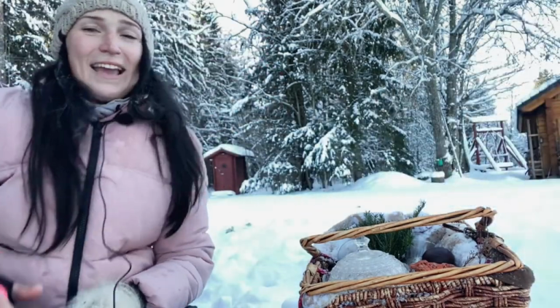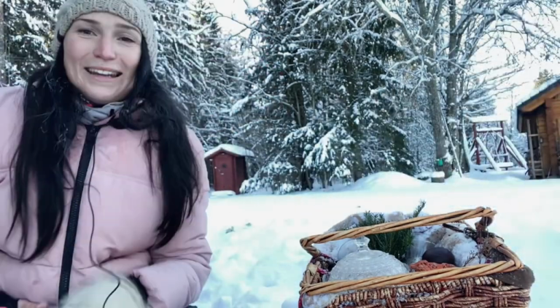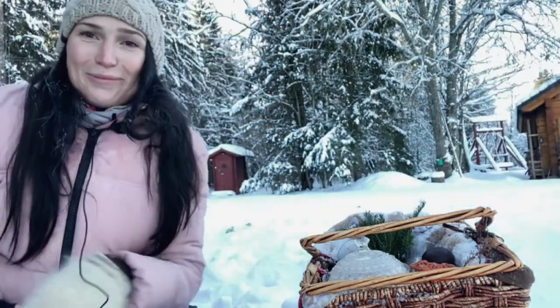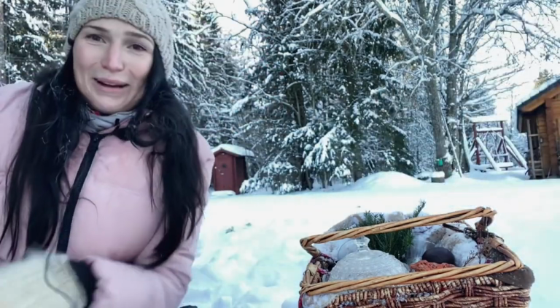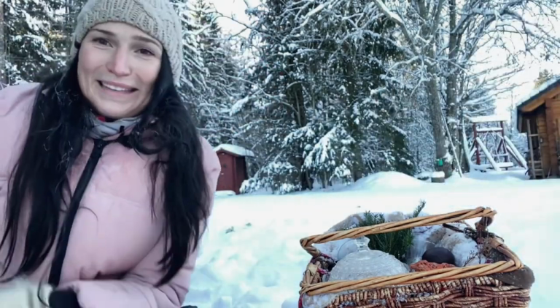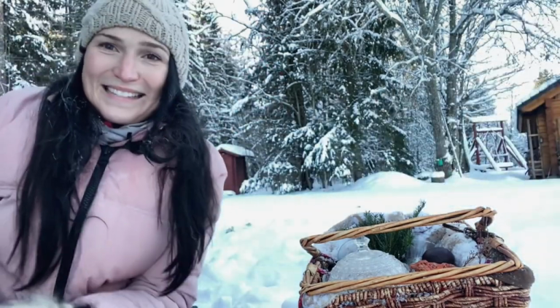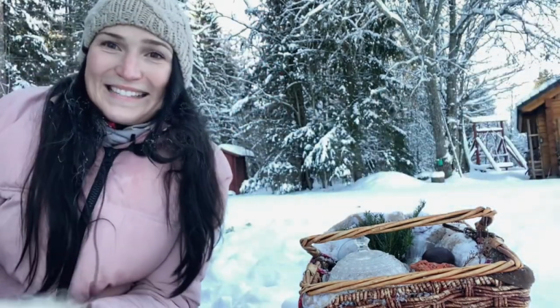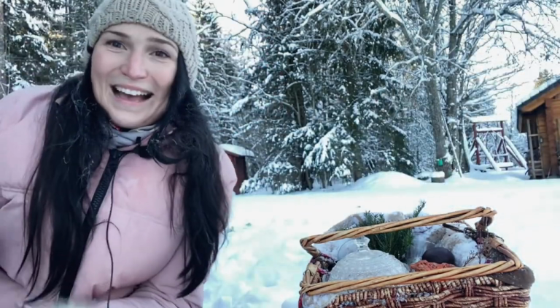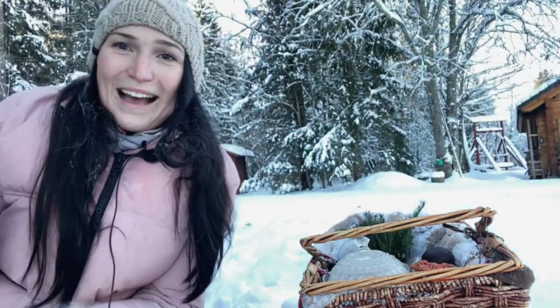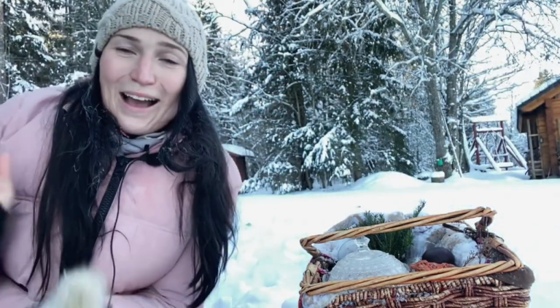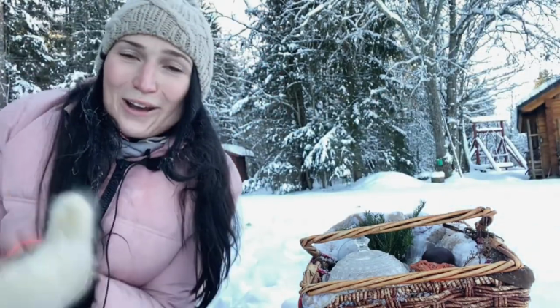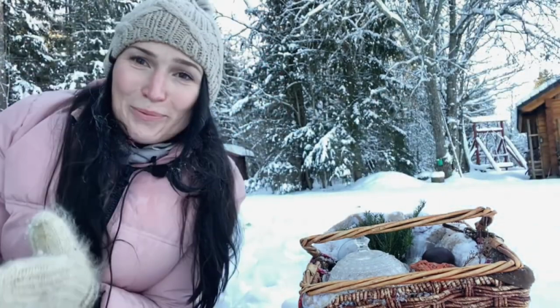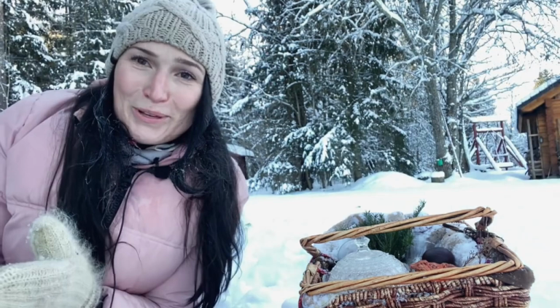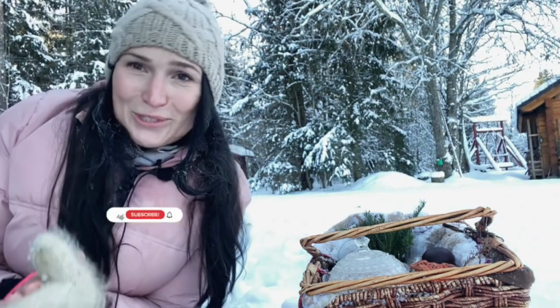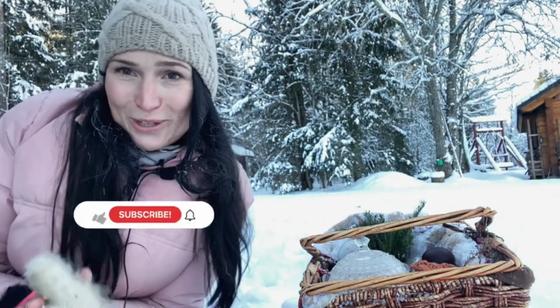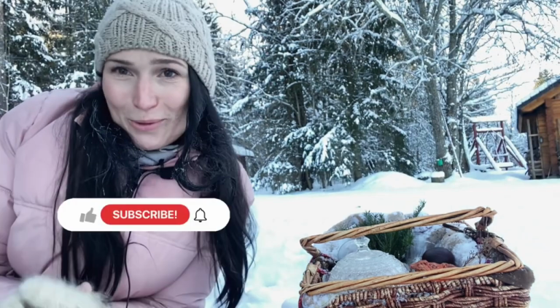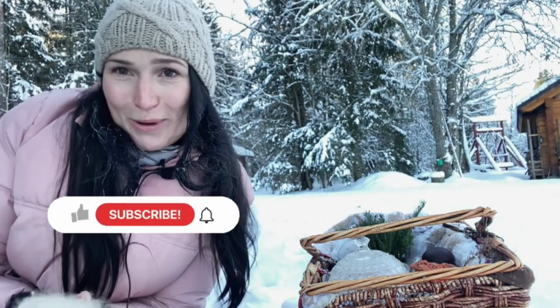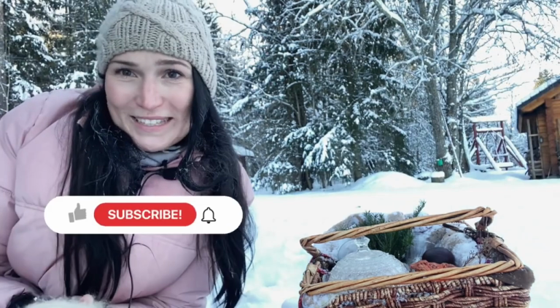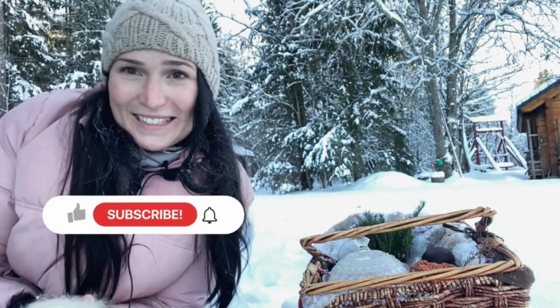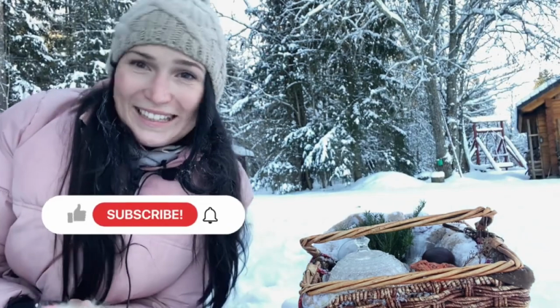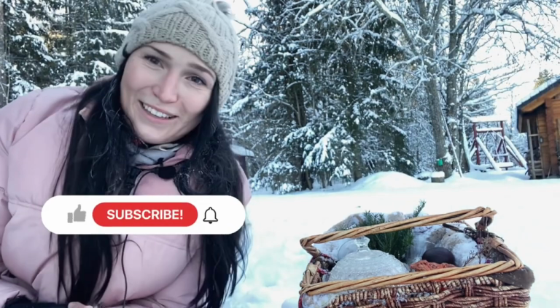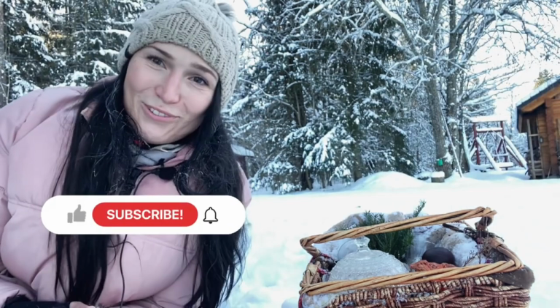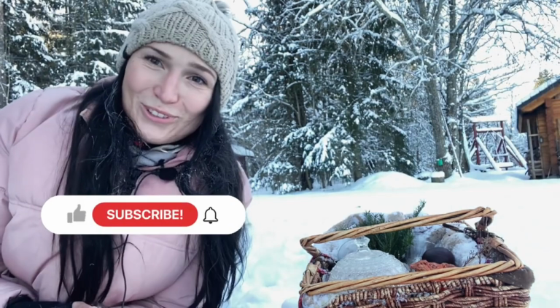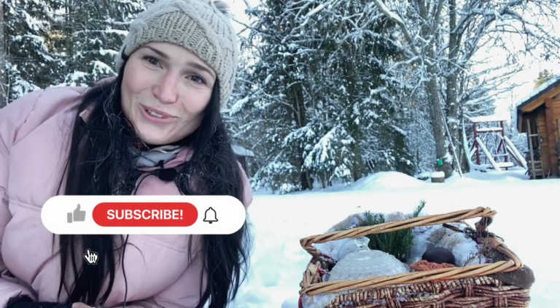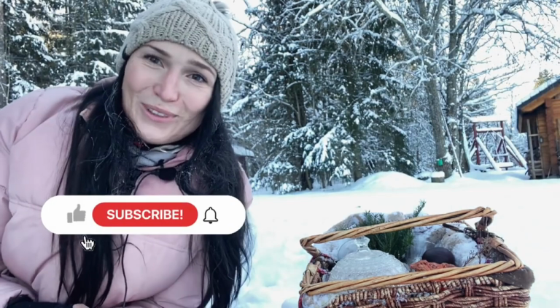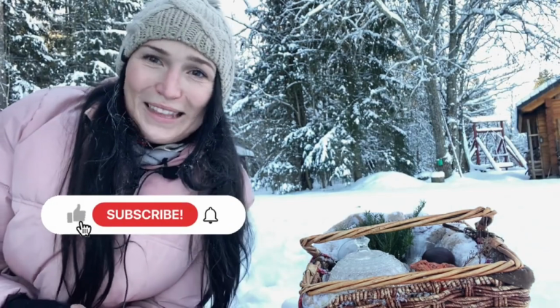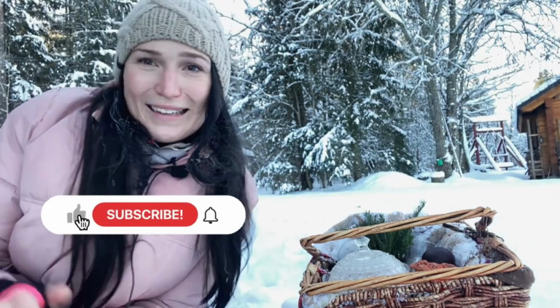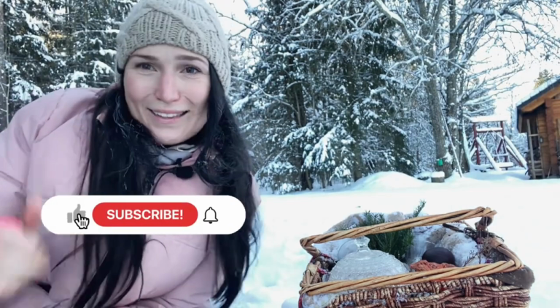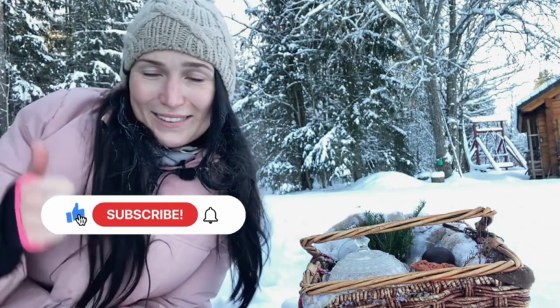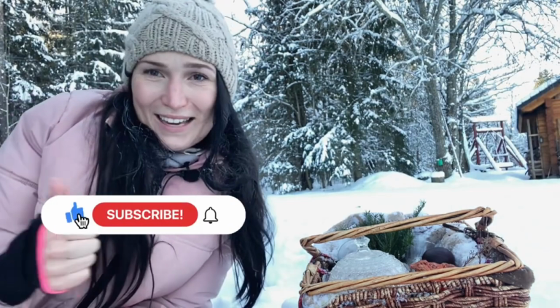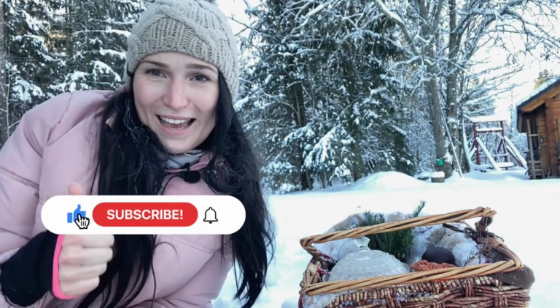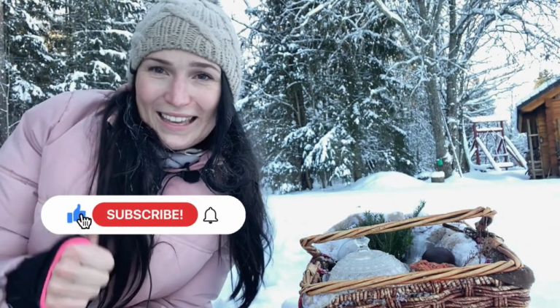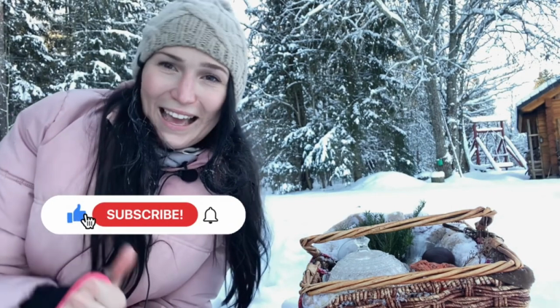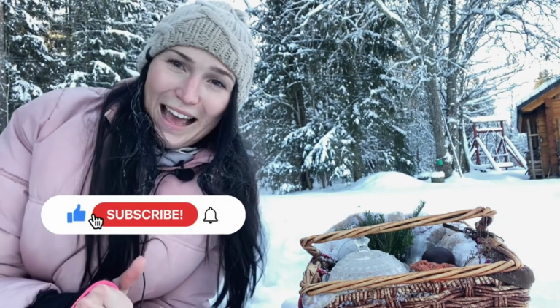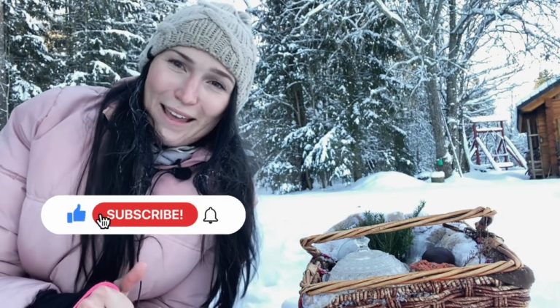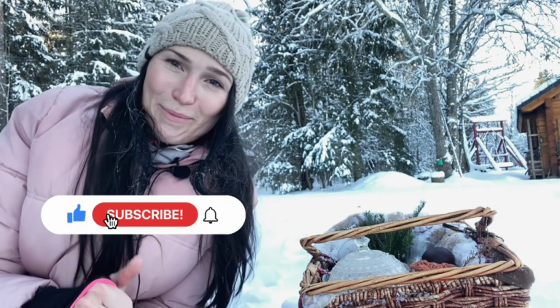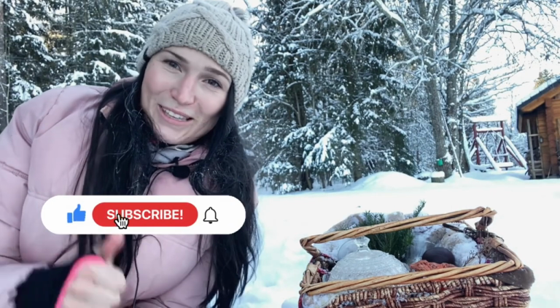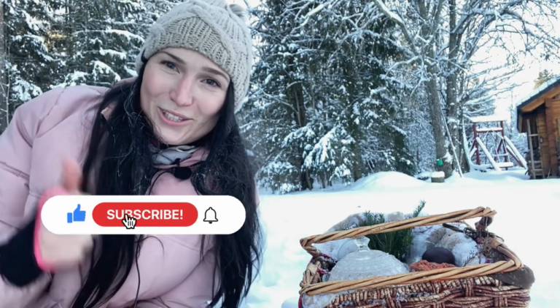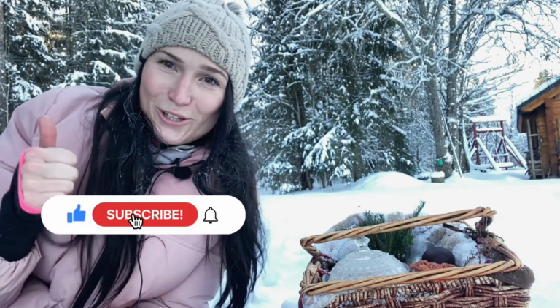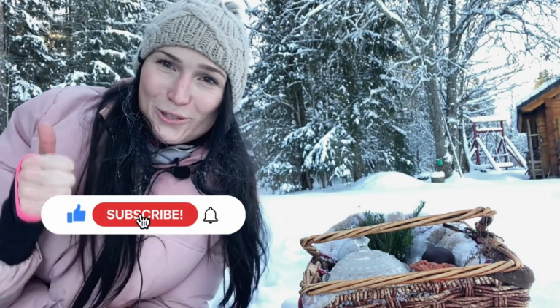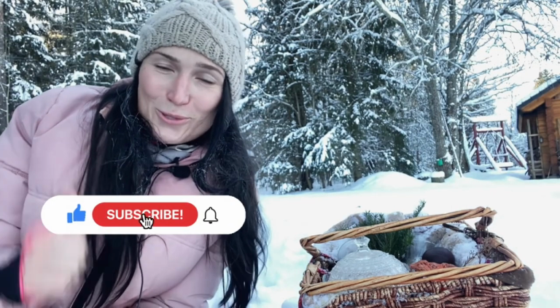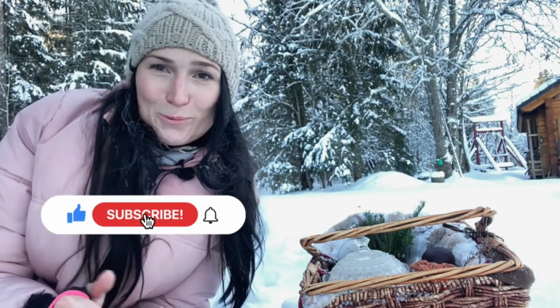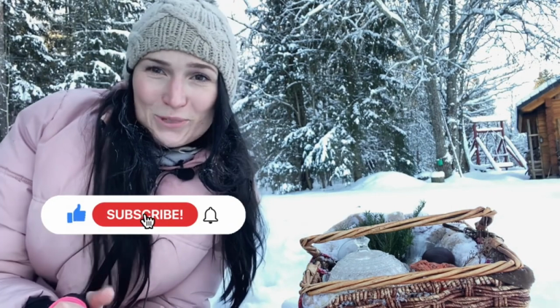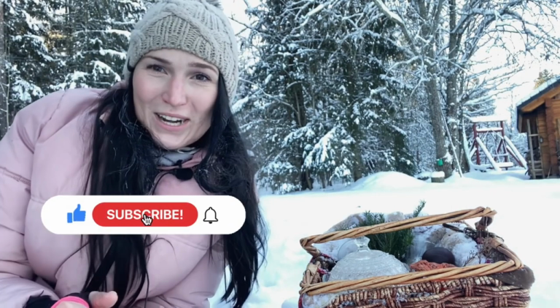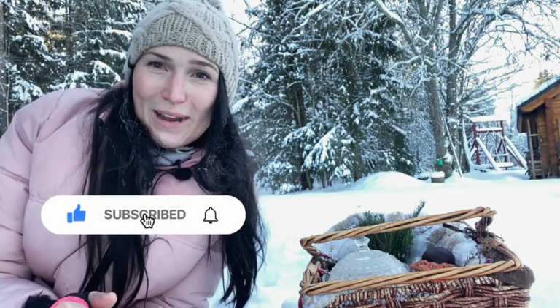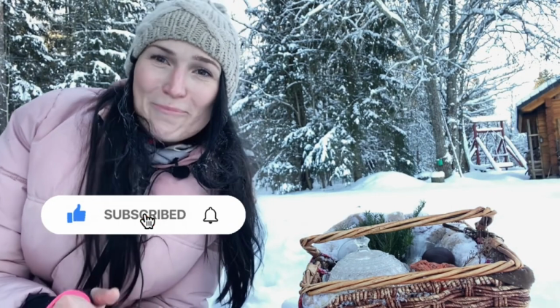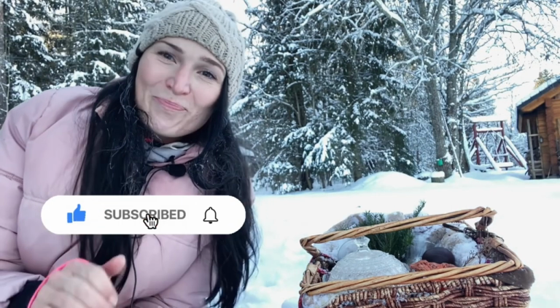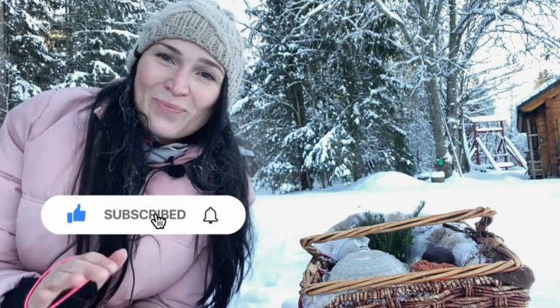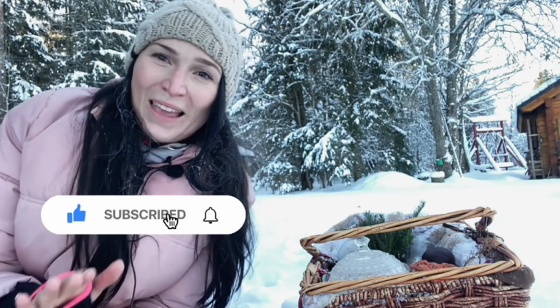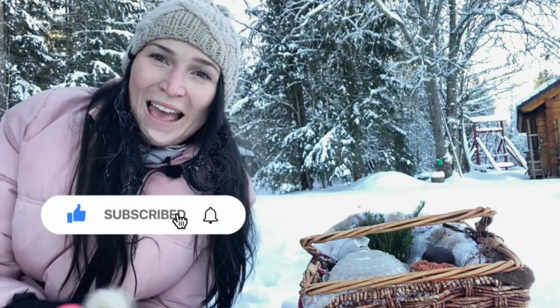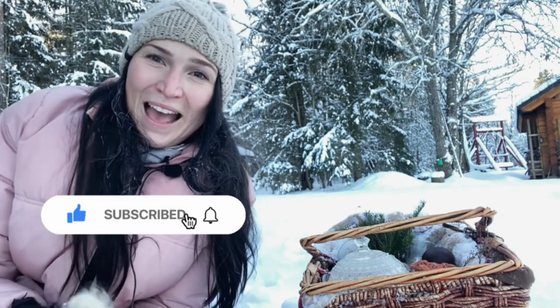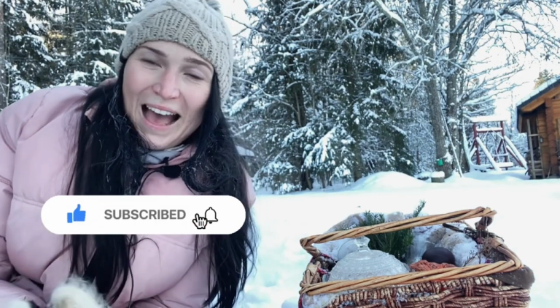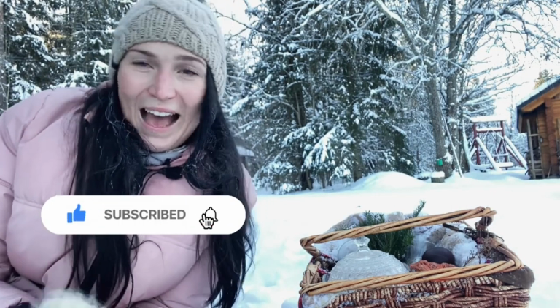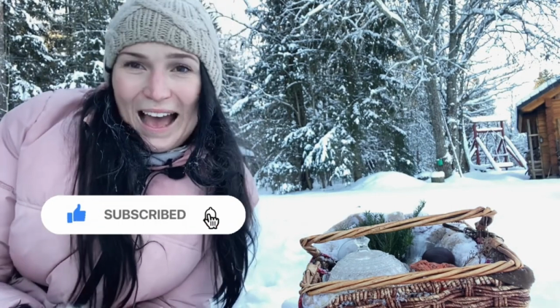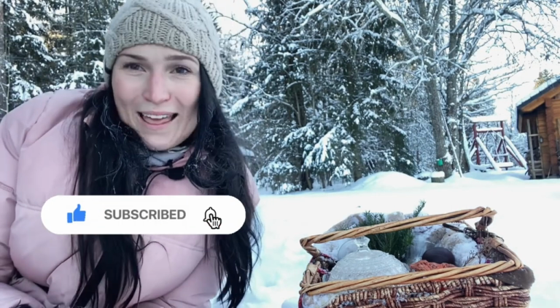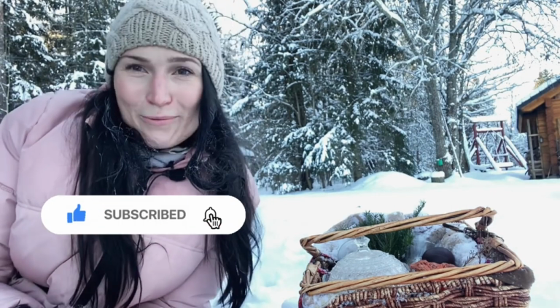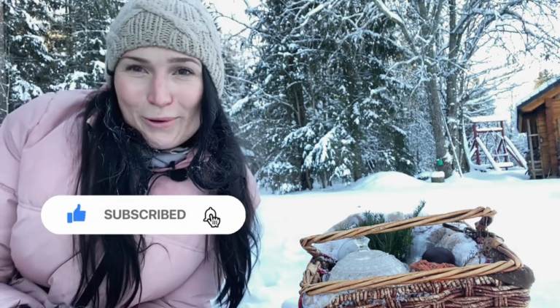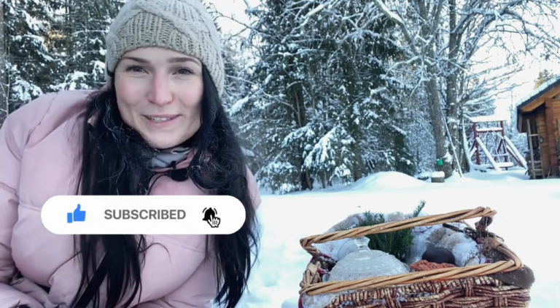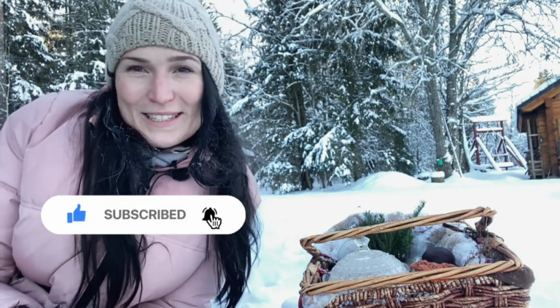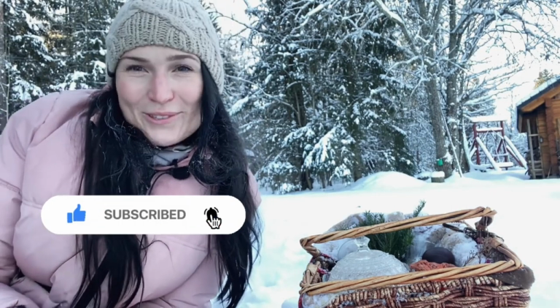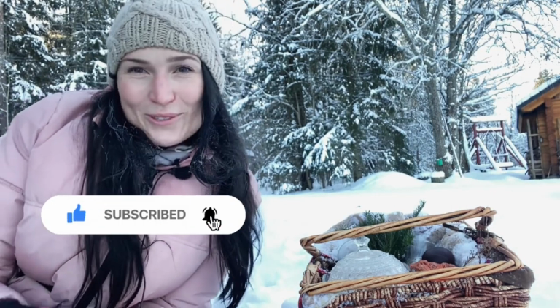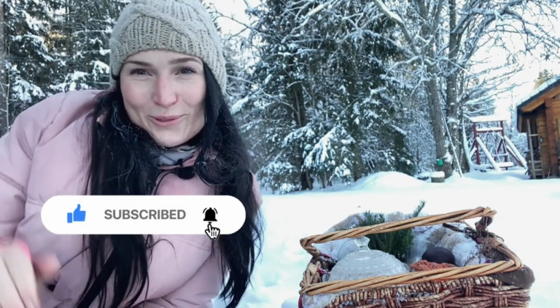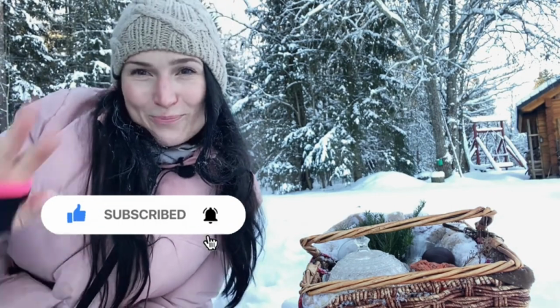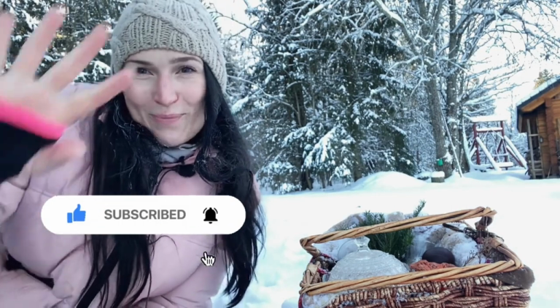I hope you enjoyed watching. If you did, give it a like, make sure you subscribe, and we will see you soon. Bye!